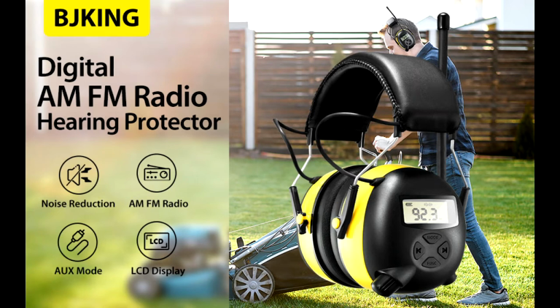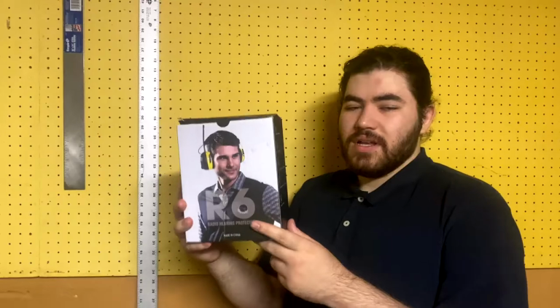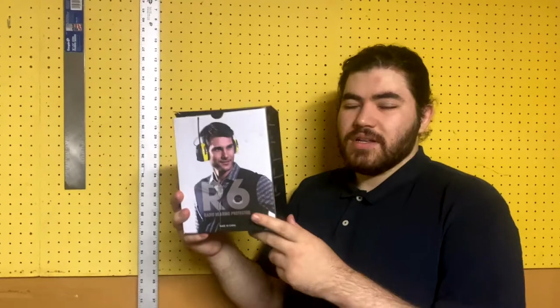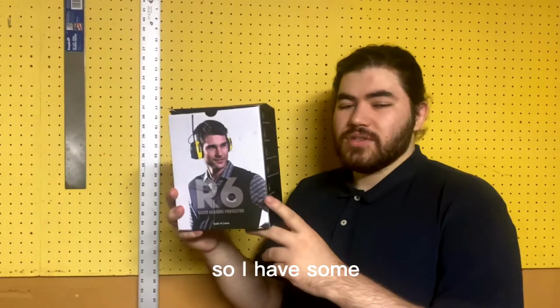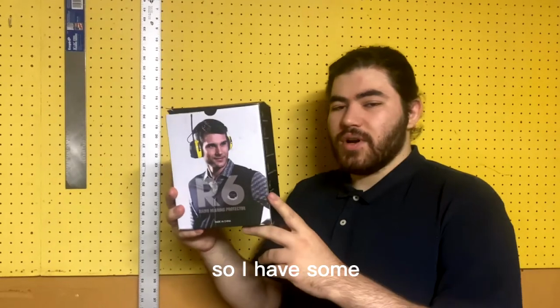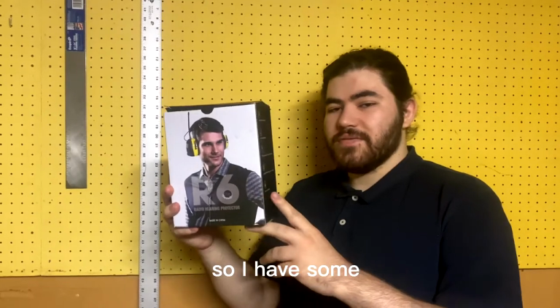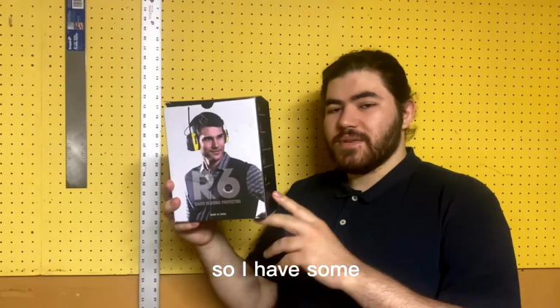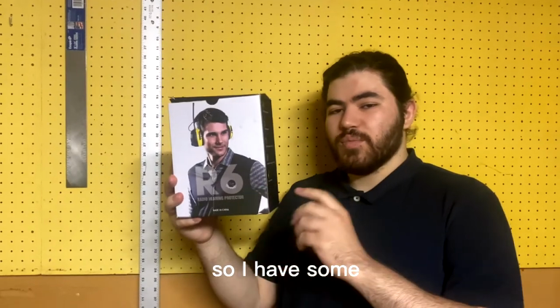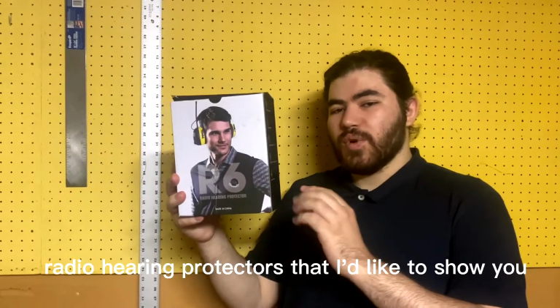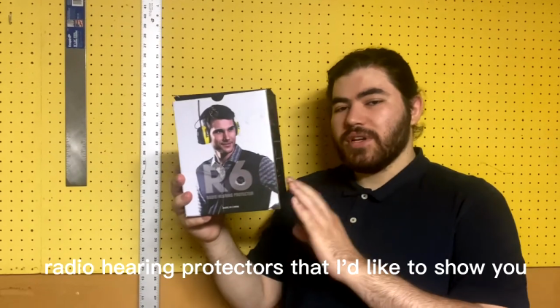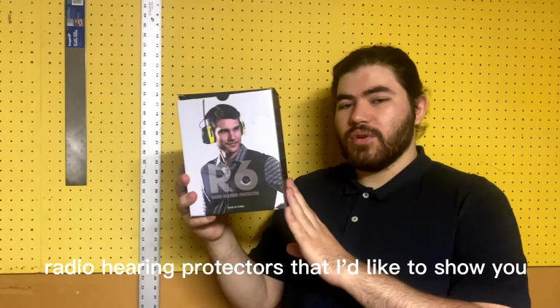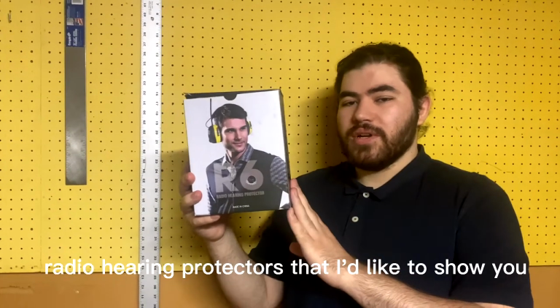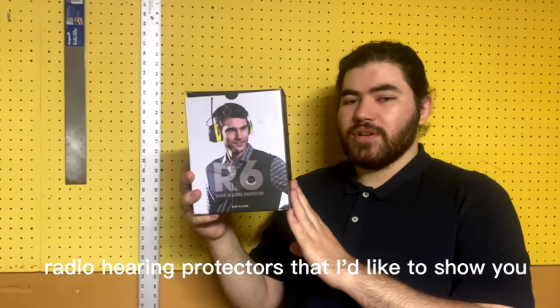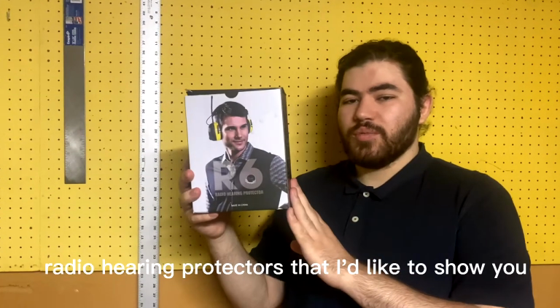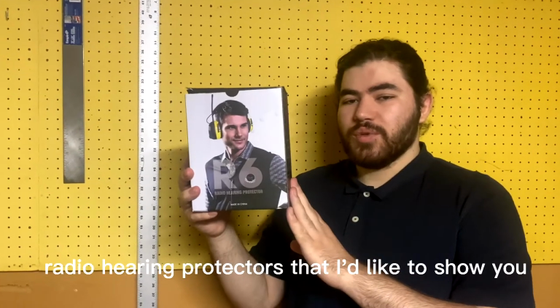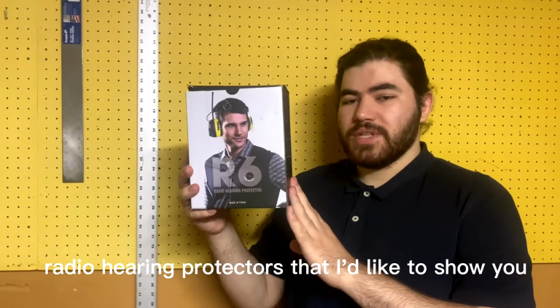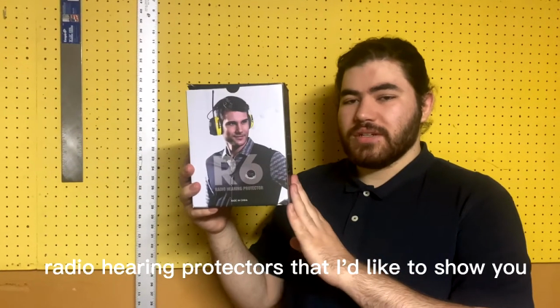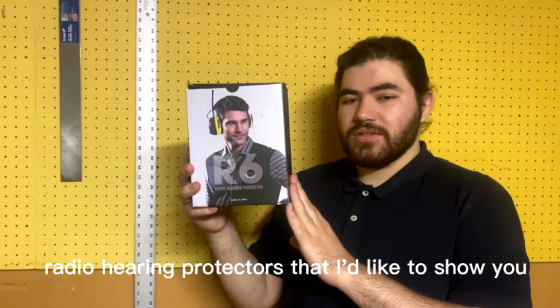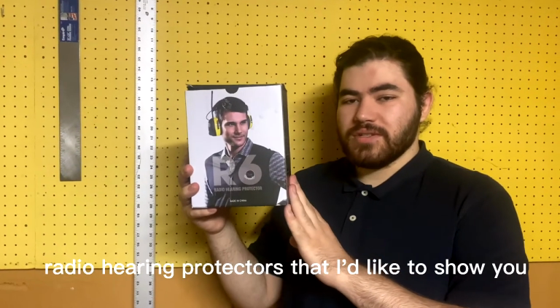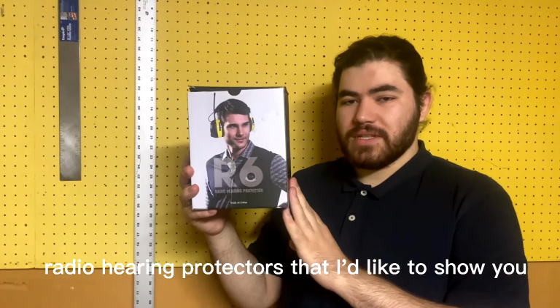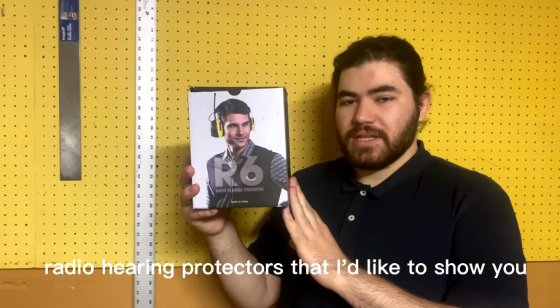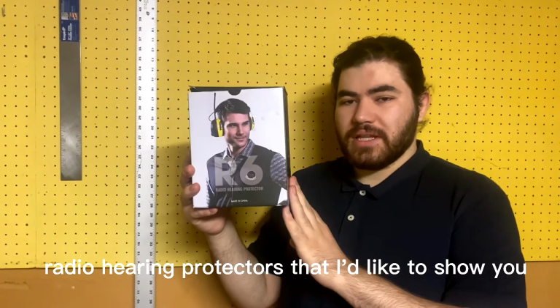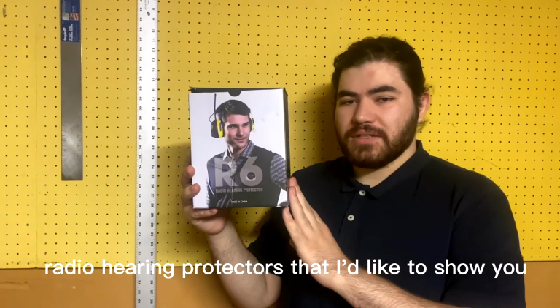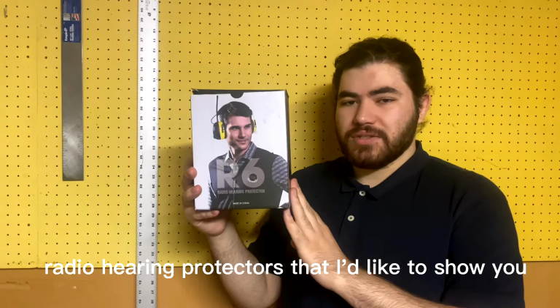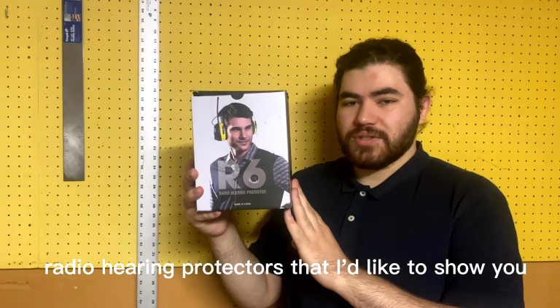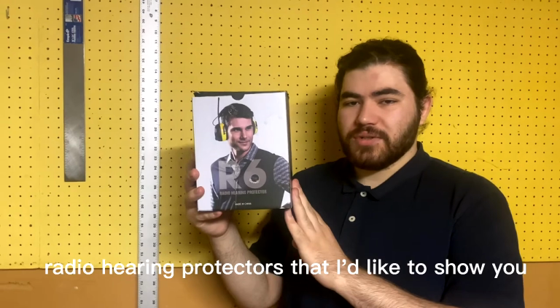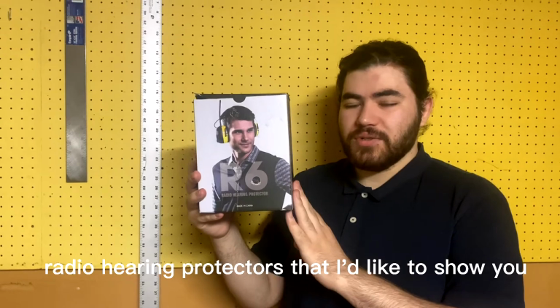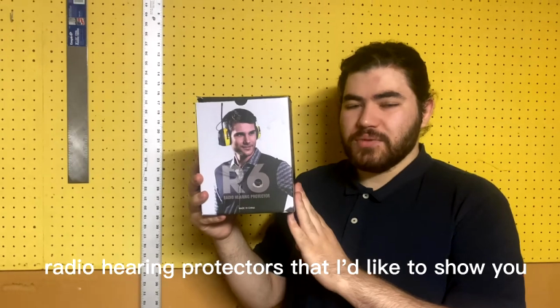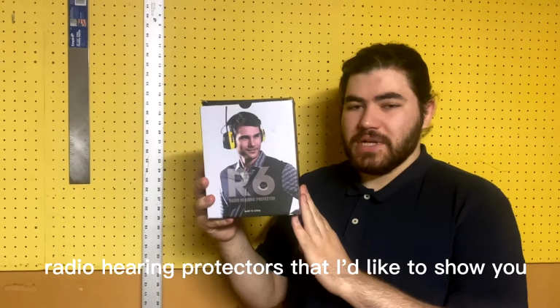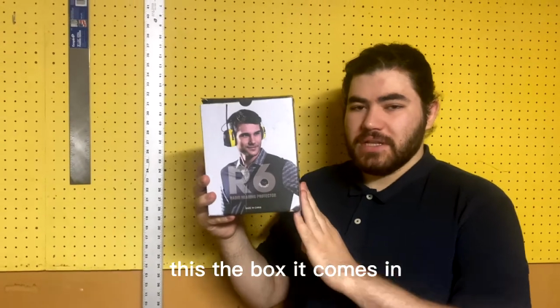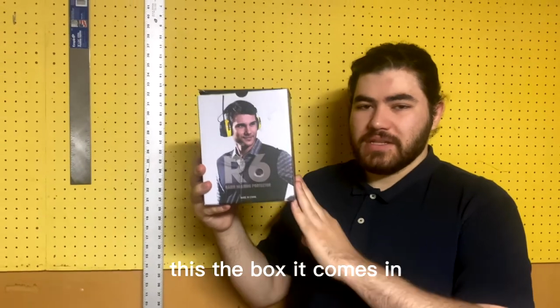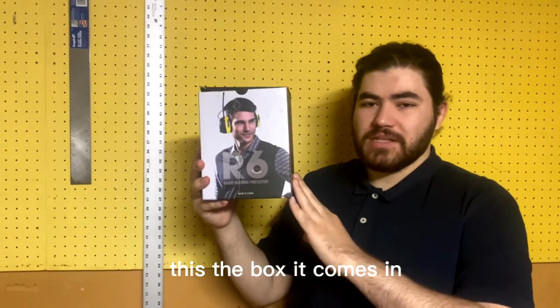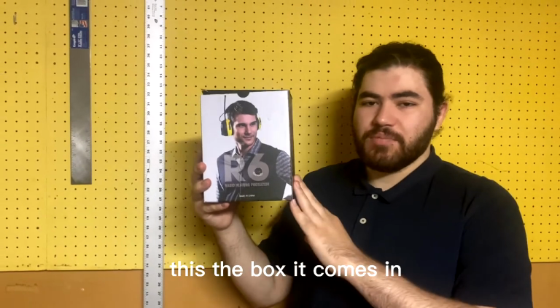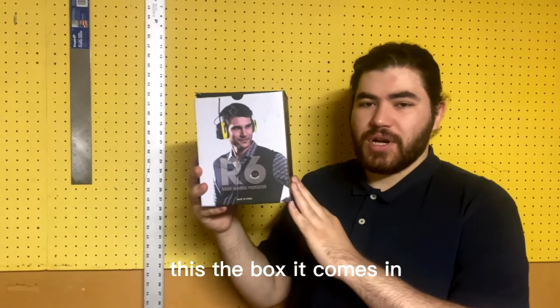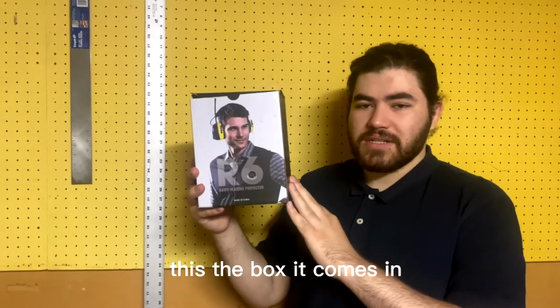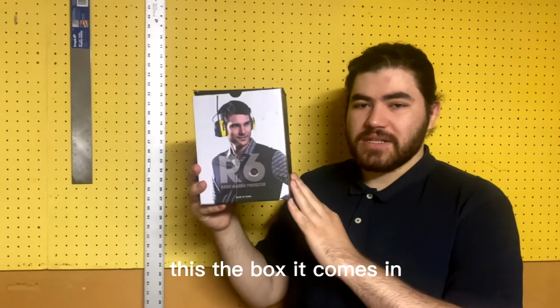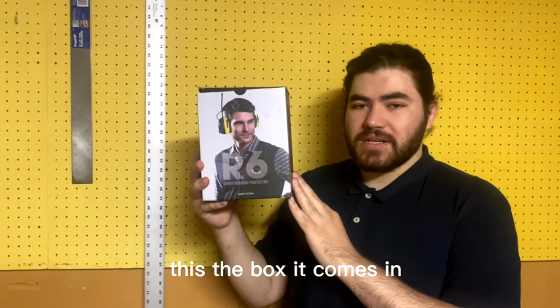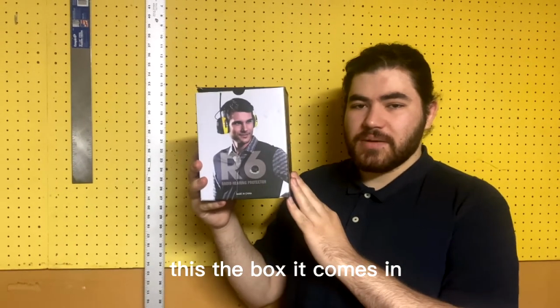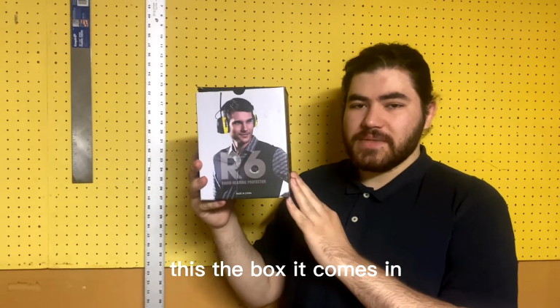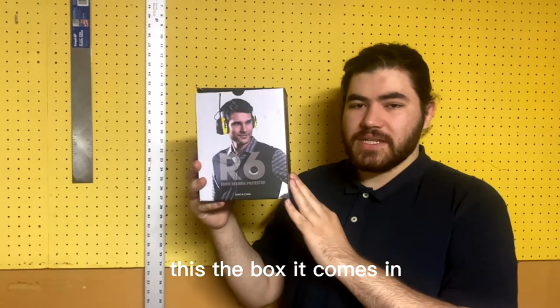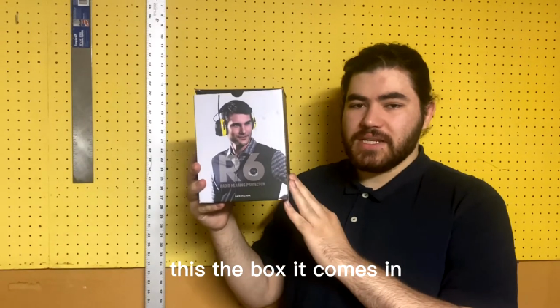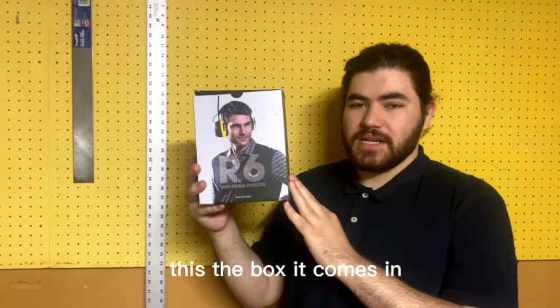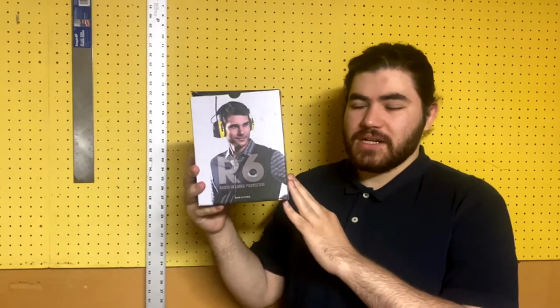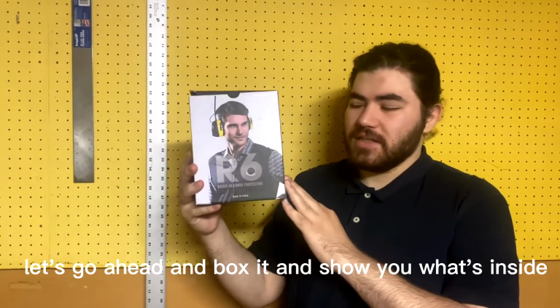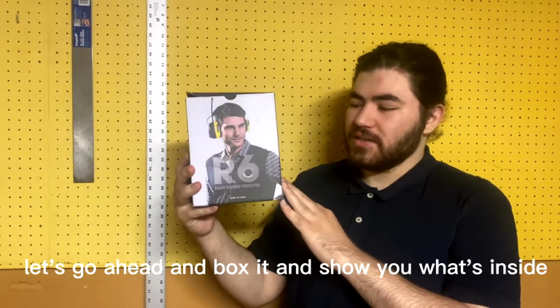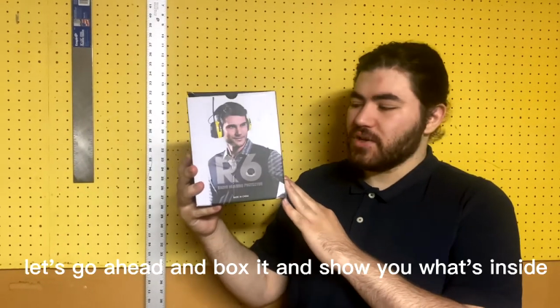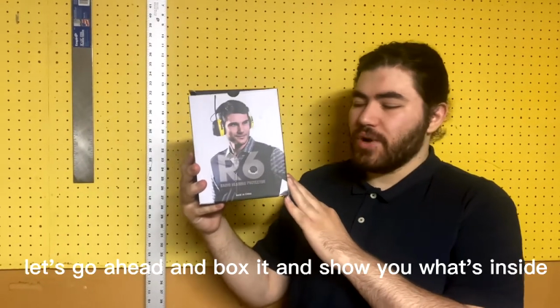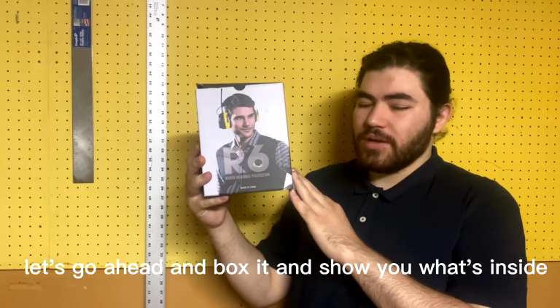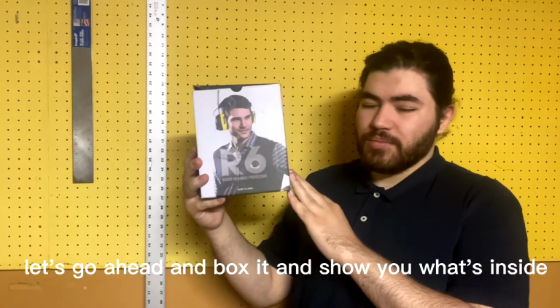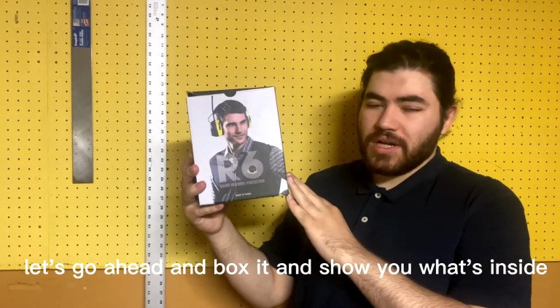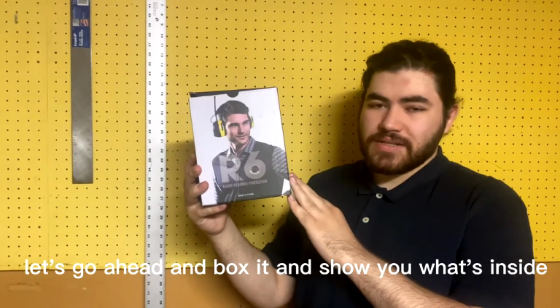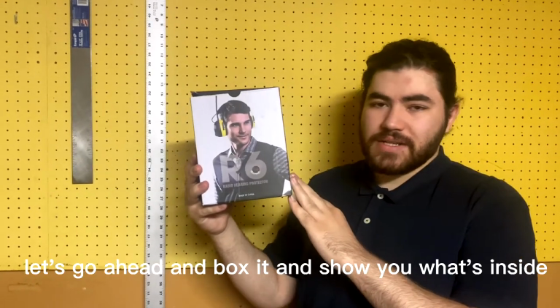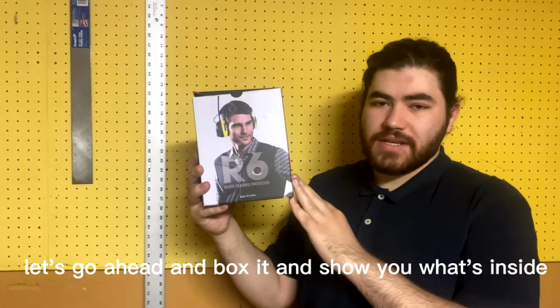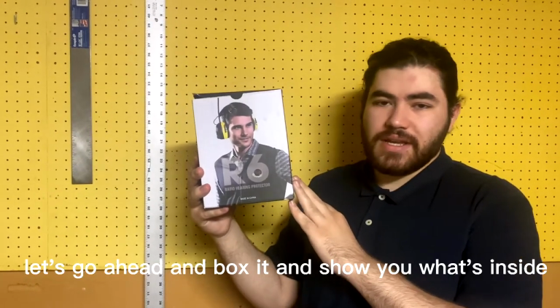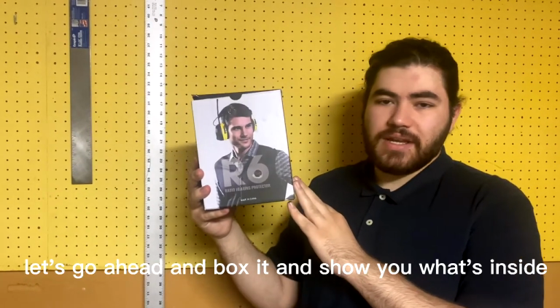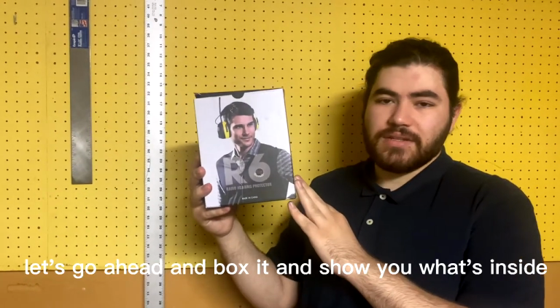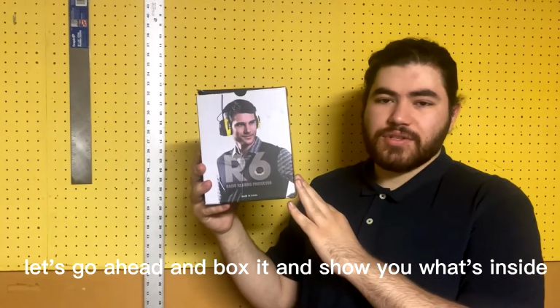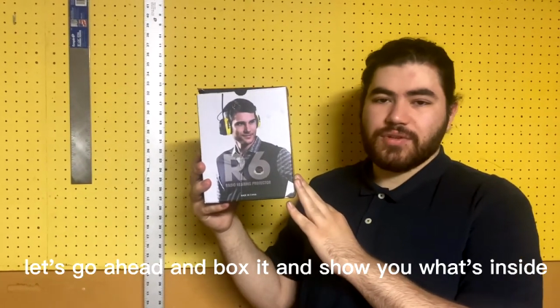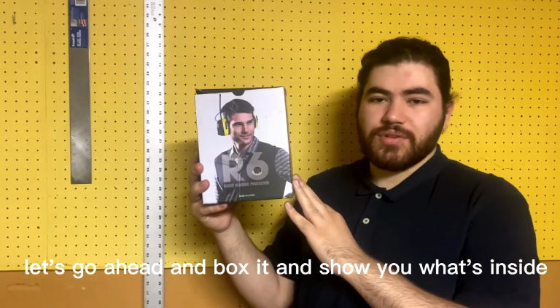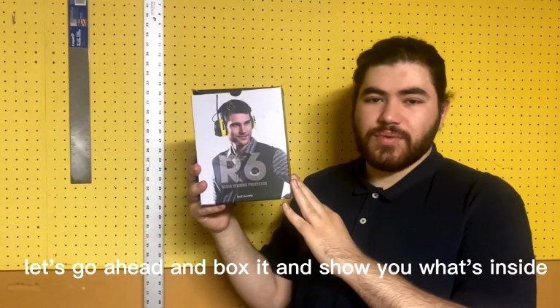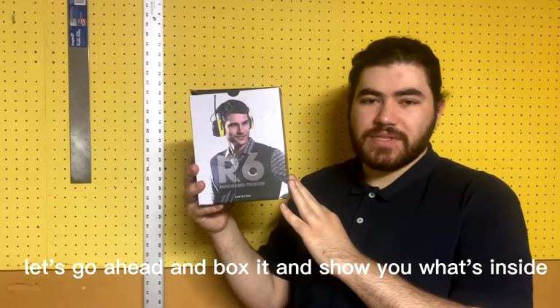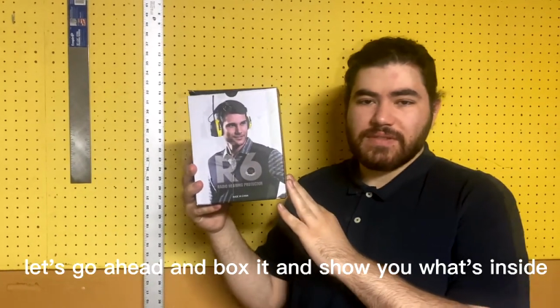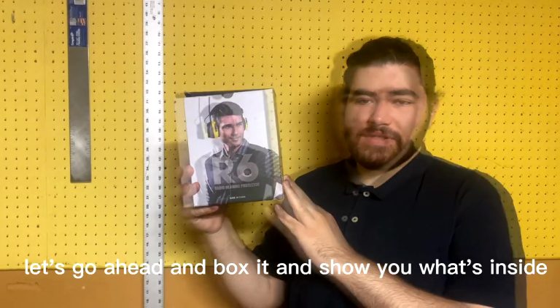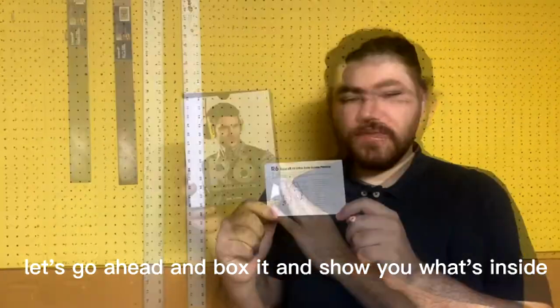I have some radio hearing protectors that I'd like to show you. This is the box they come in. Let's go ahead and open it up and show you what's inside.